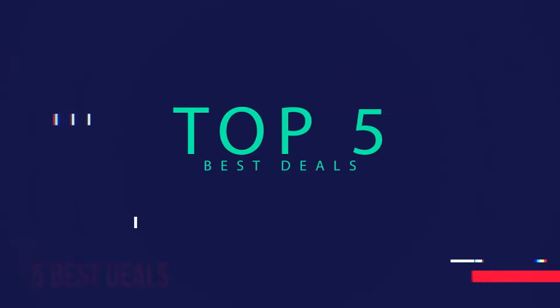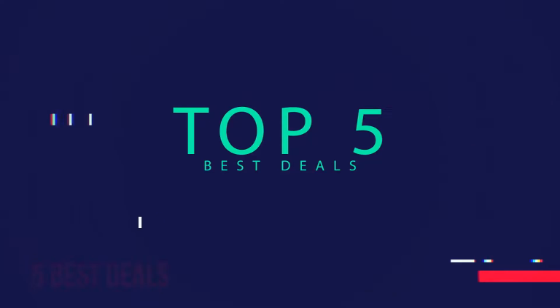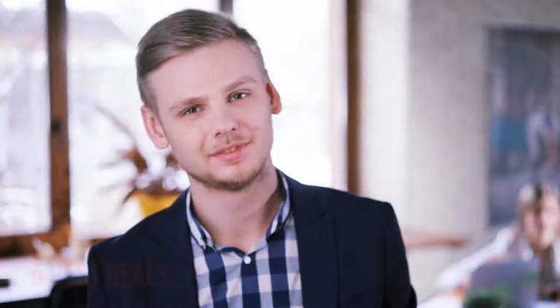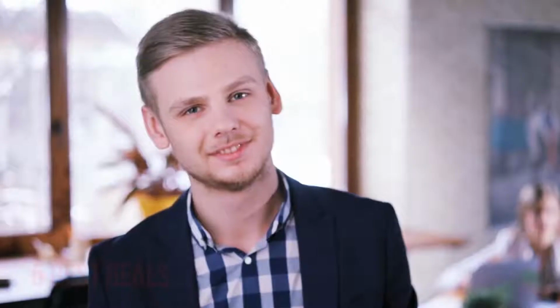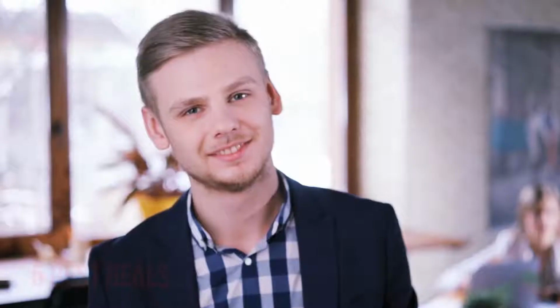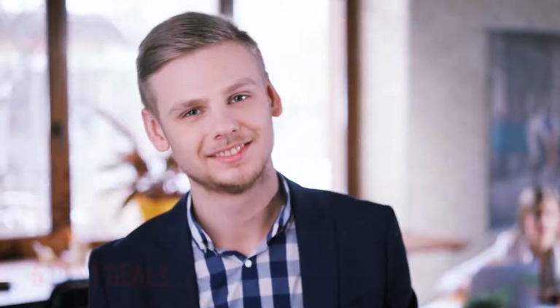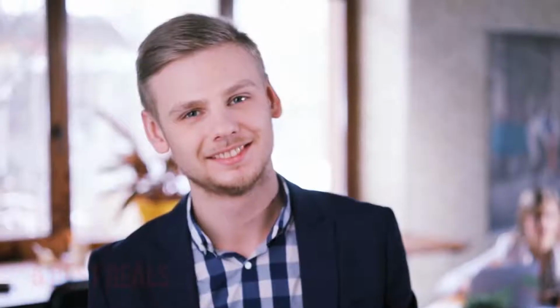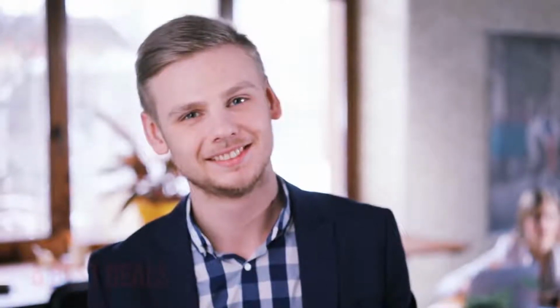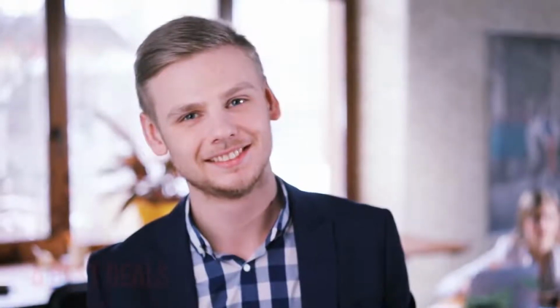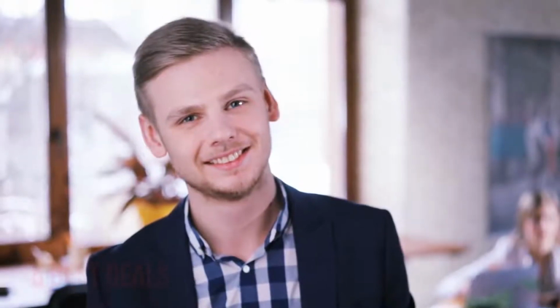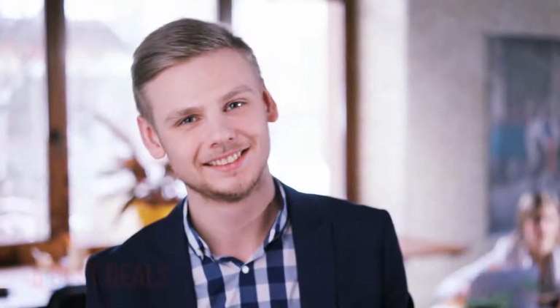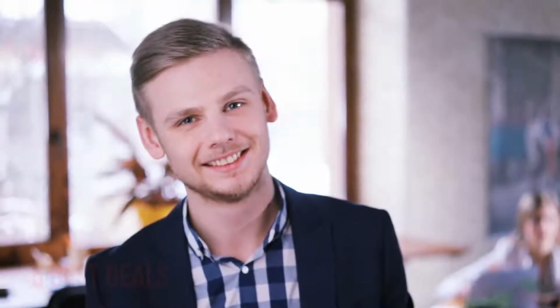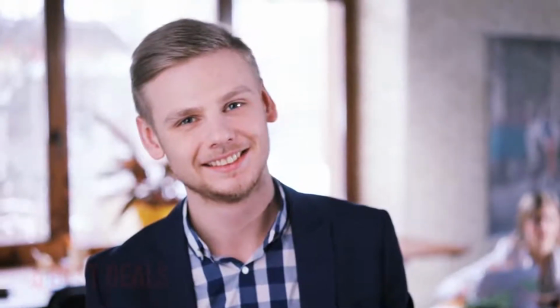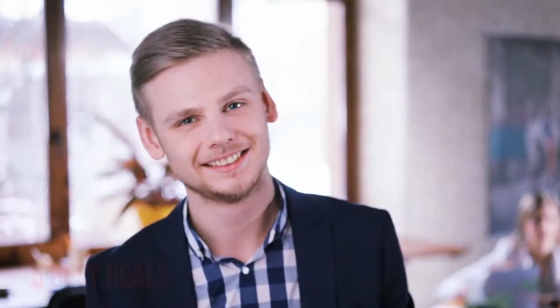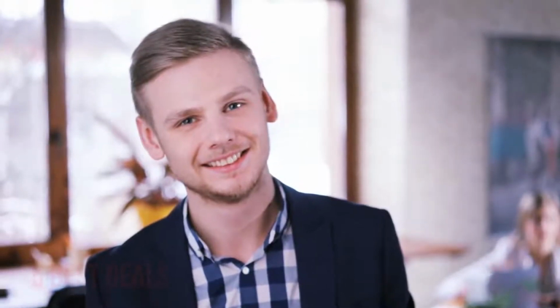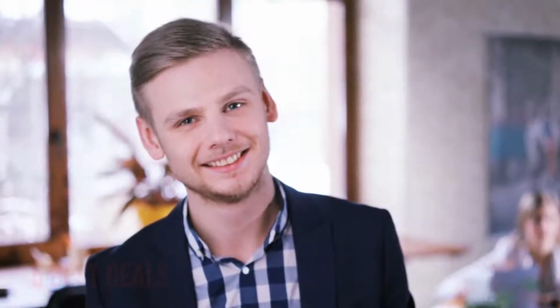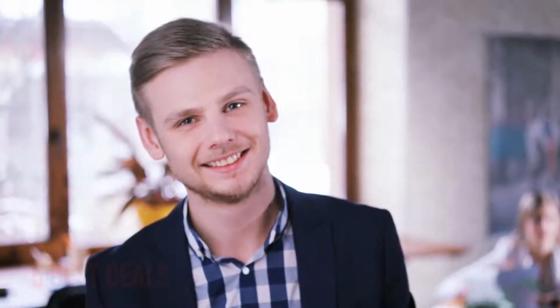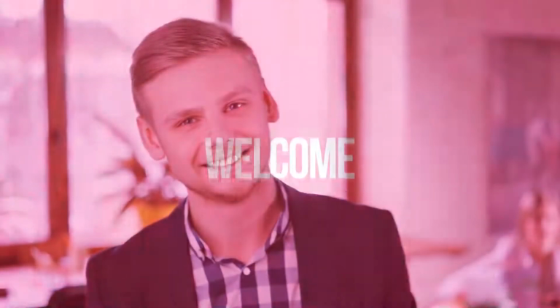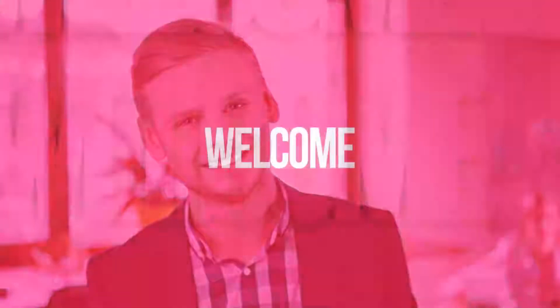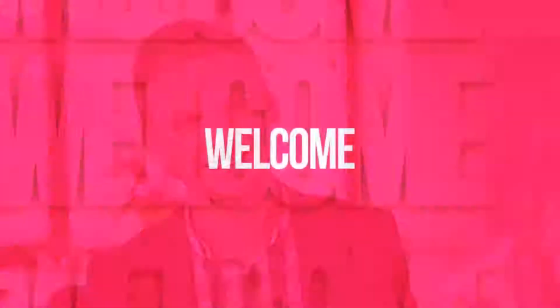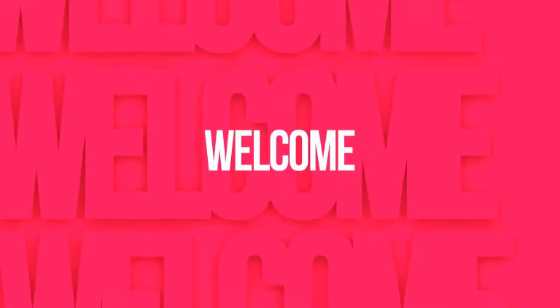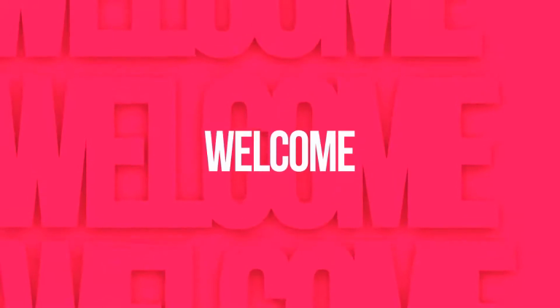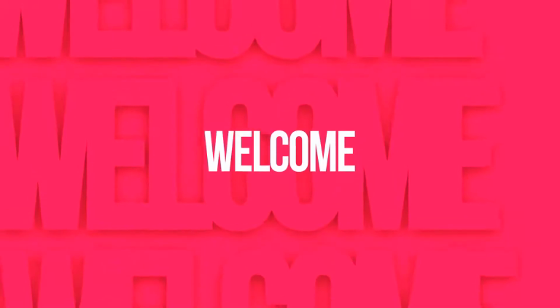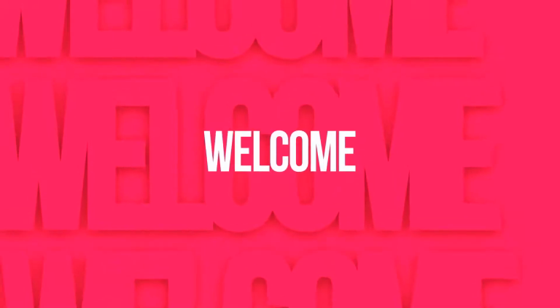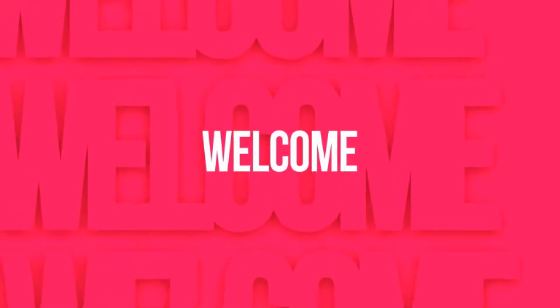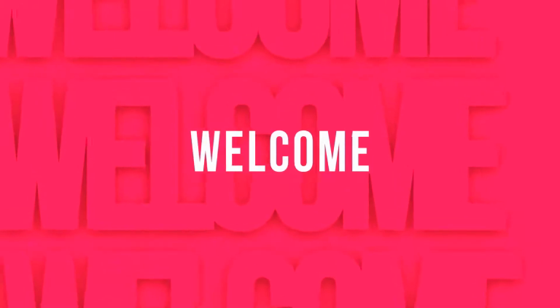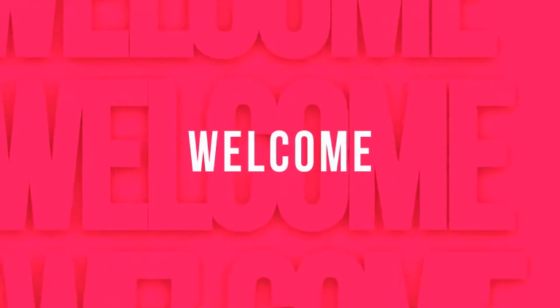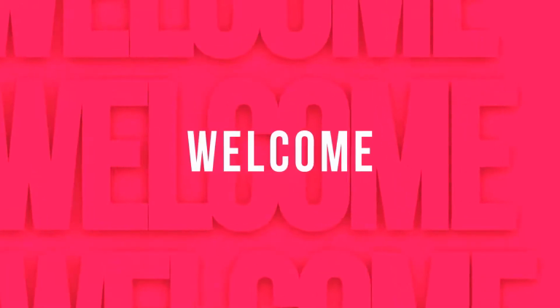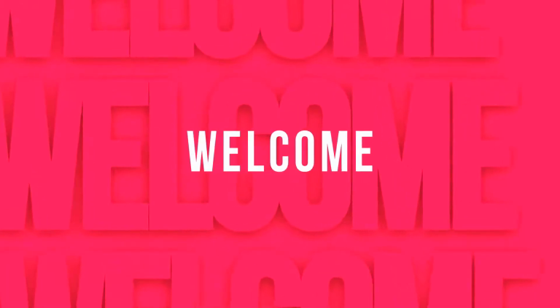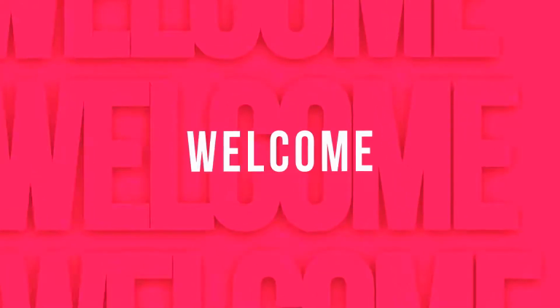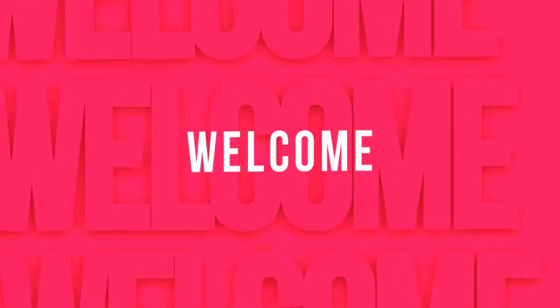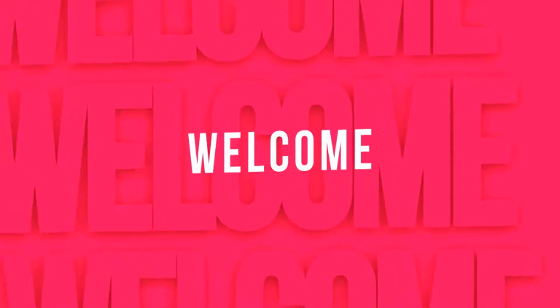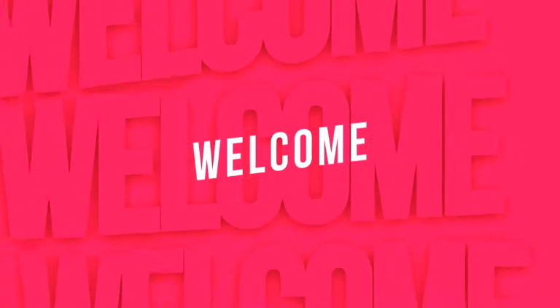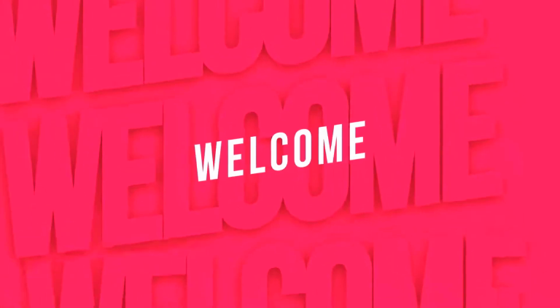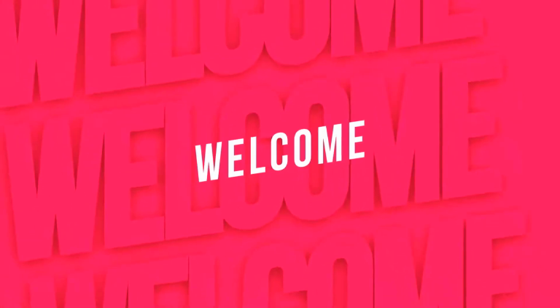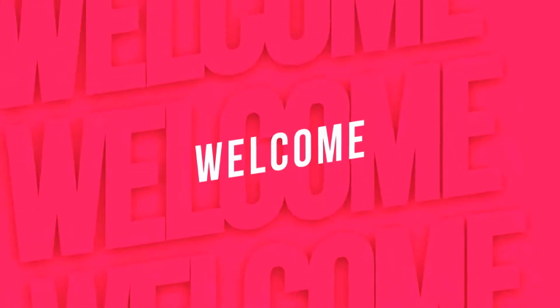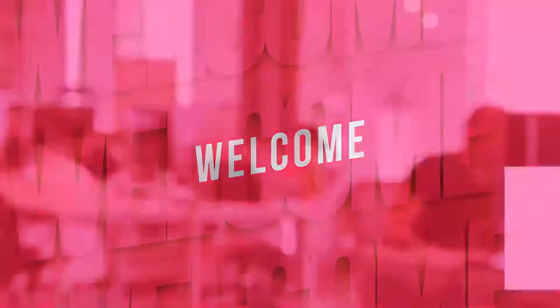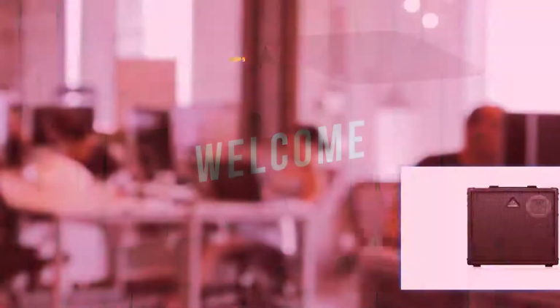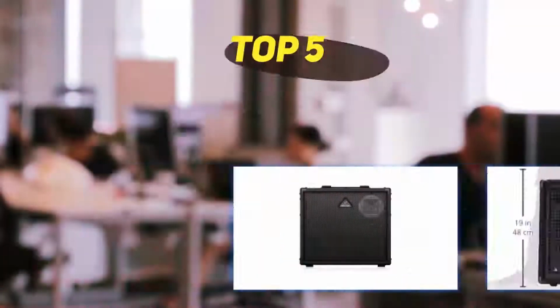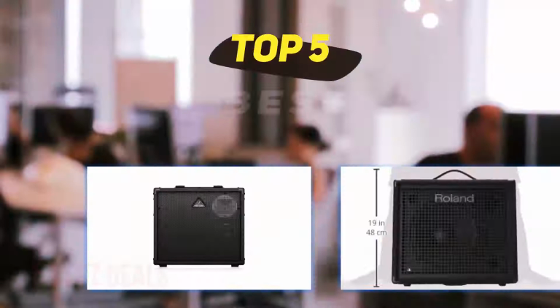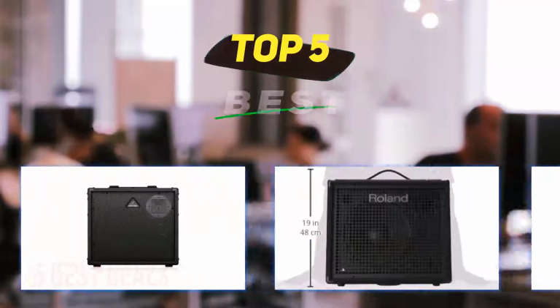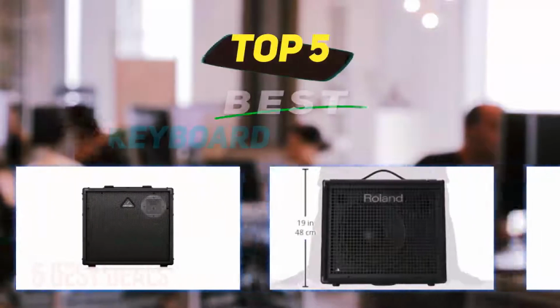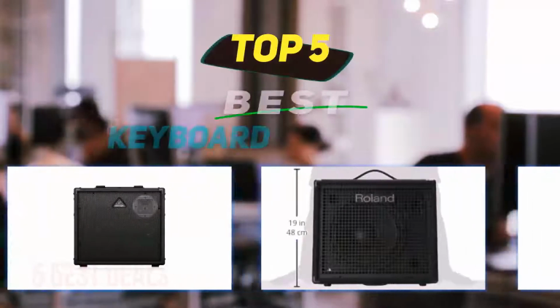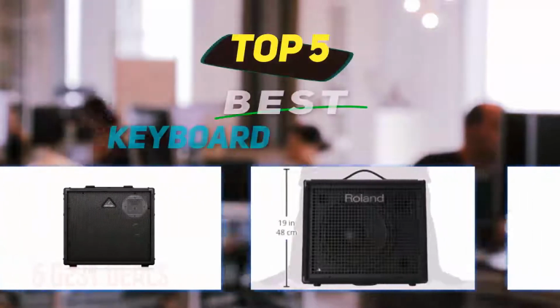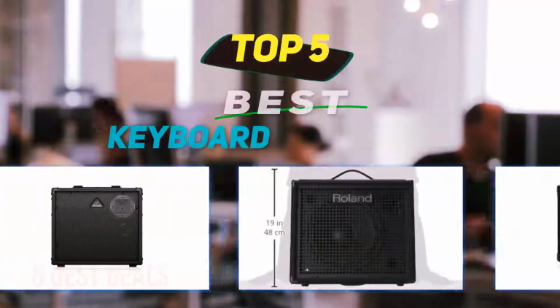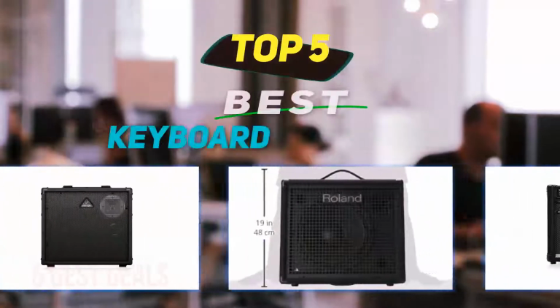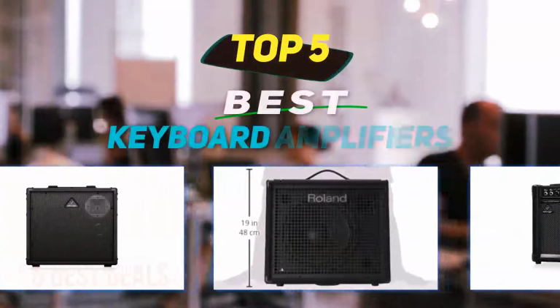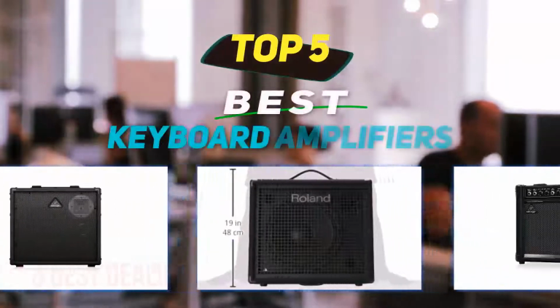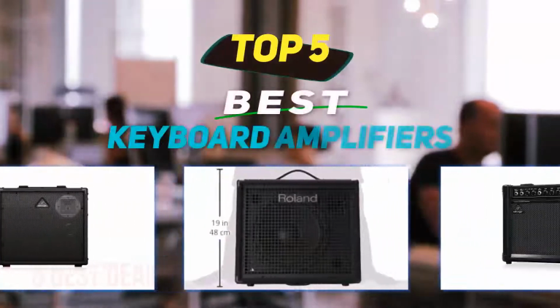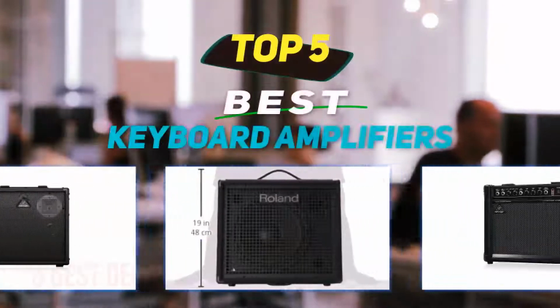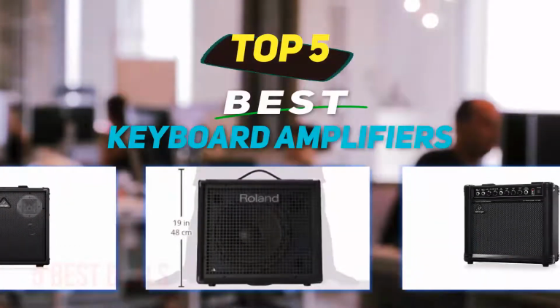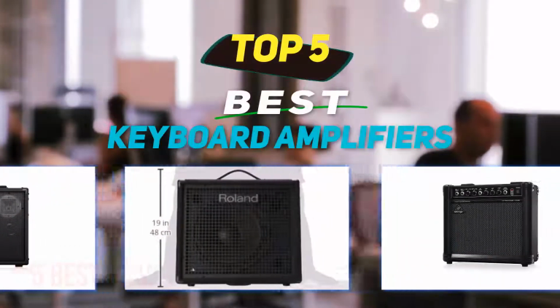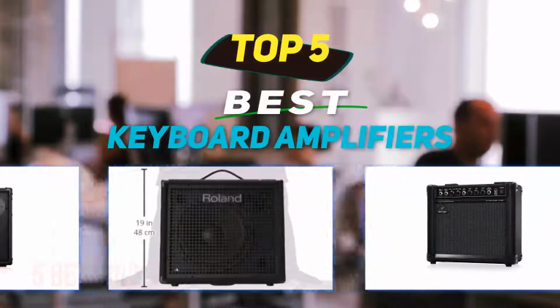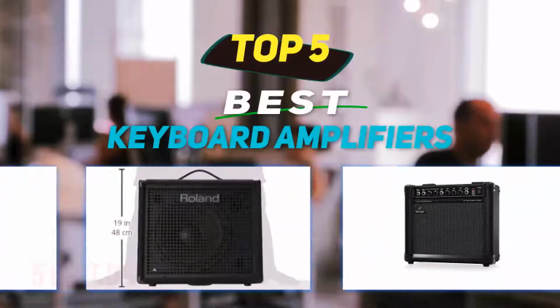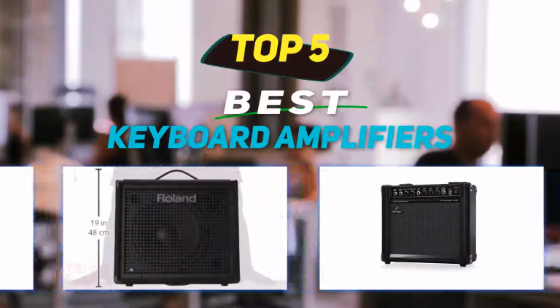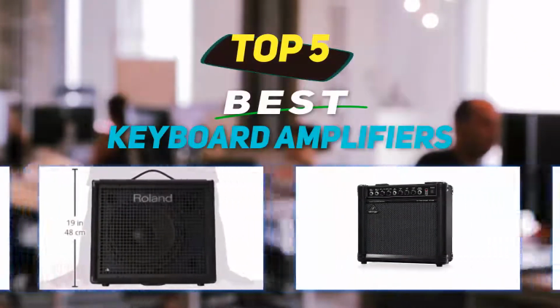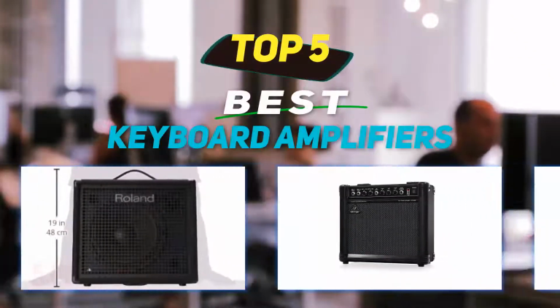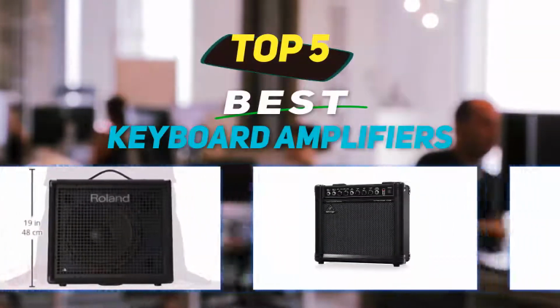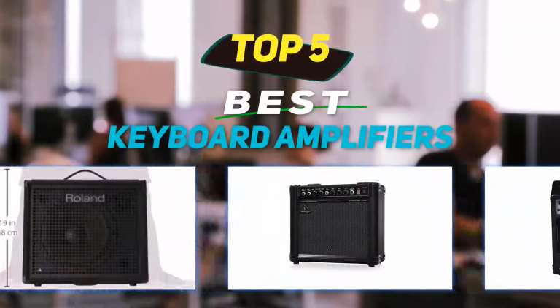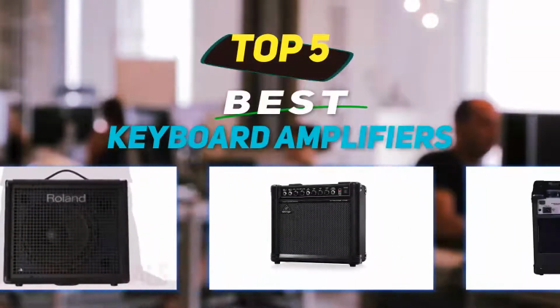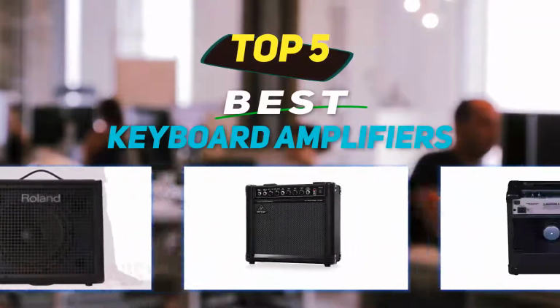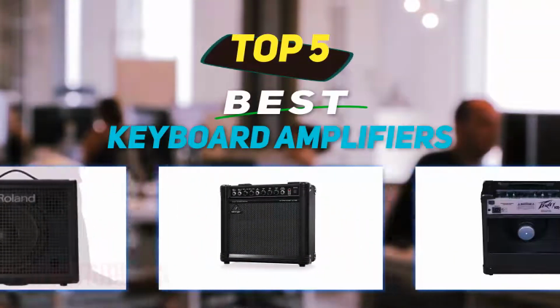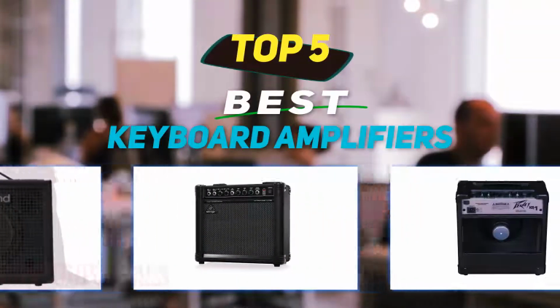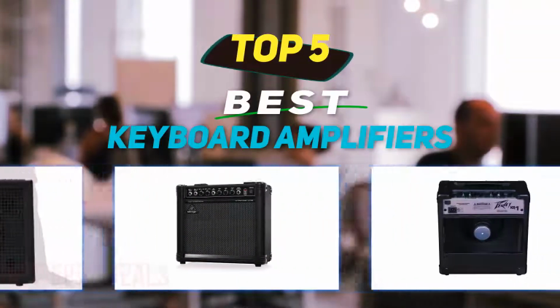Hey guys, welcome back to my channel. In this video I'm going to talk about the top 5 best keyboard amplifiers.